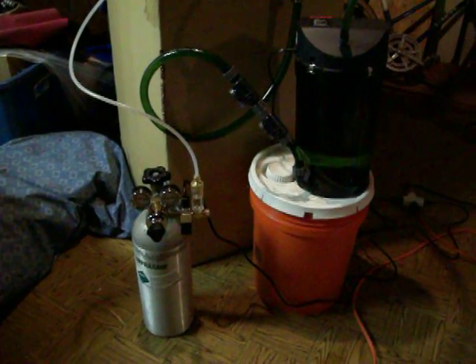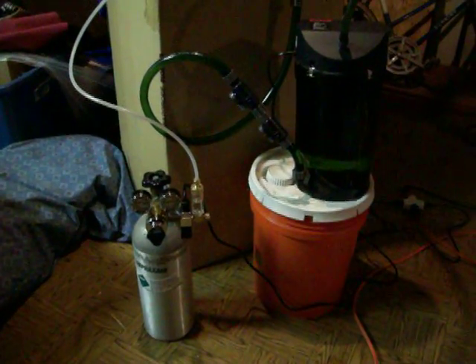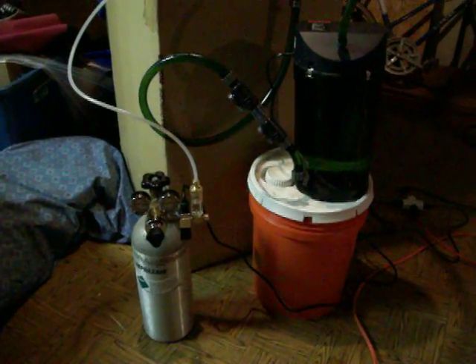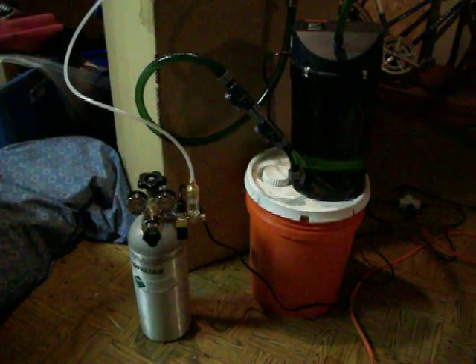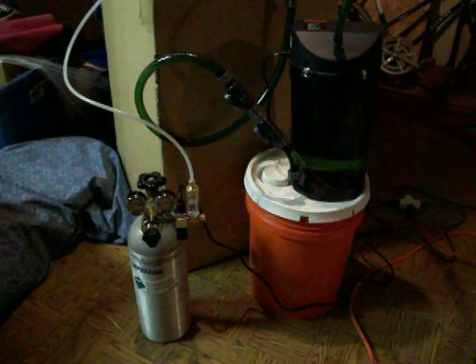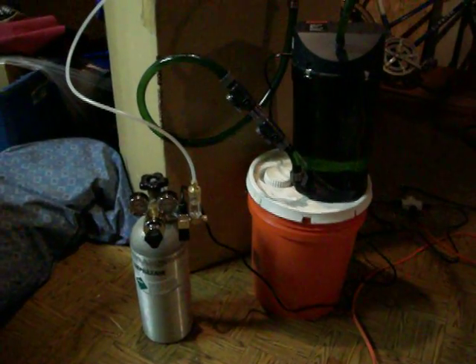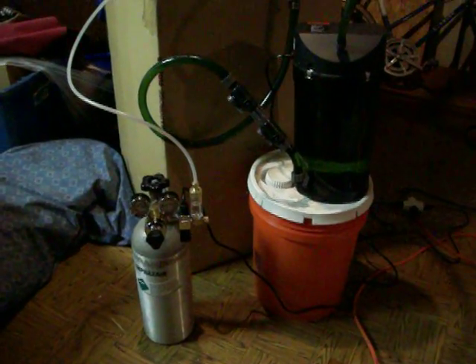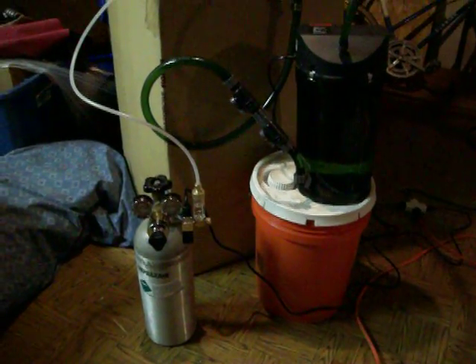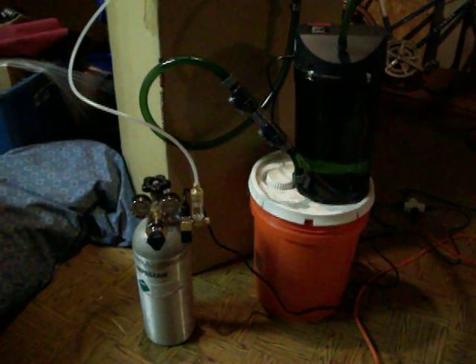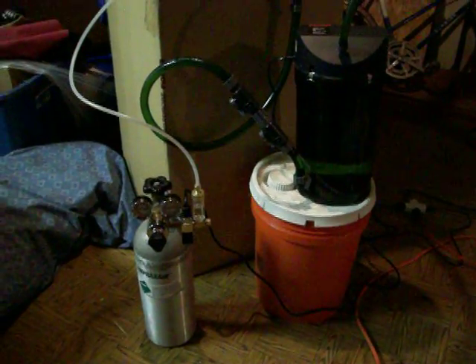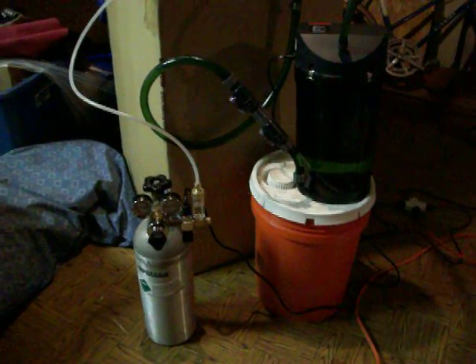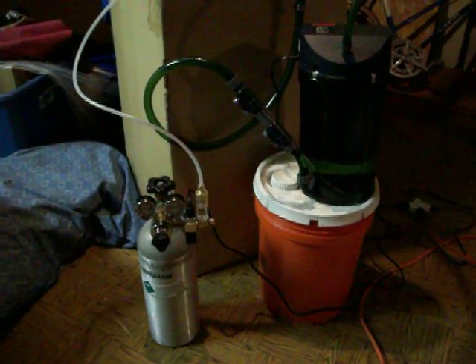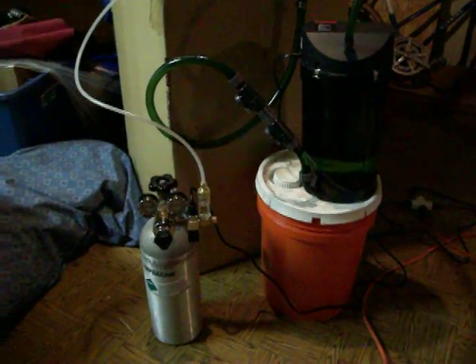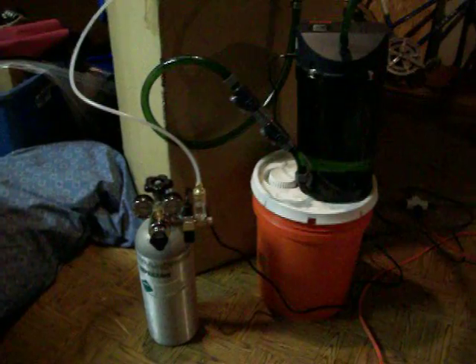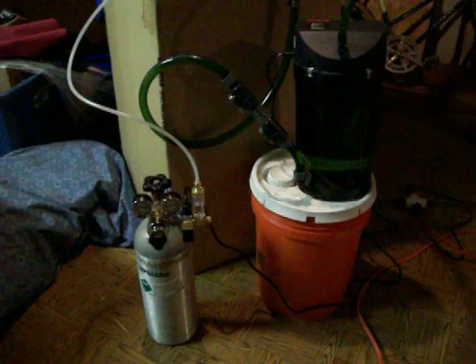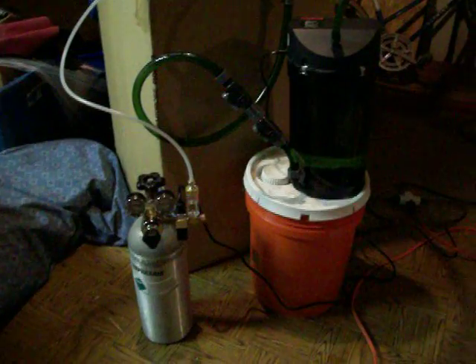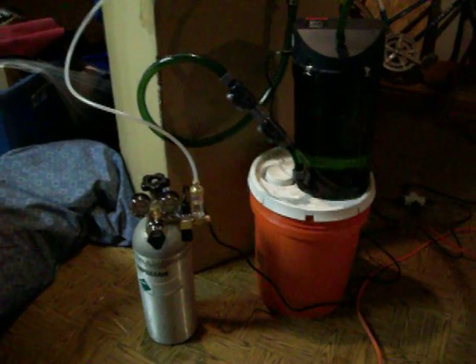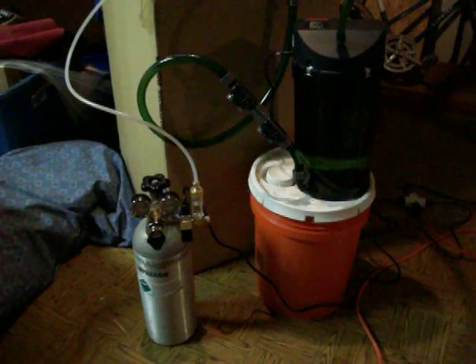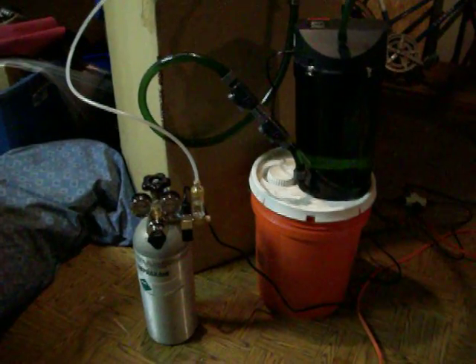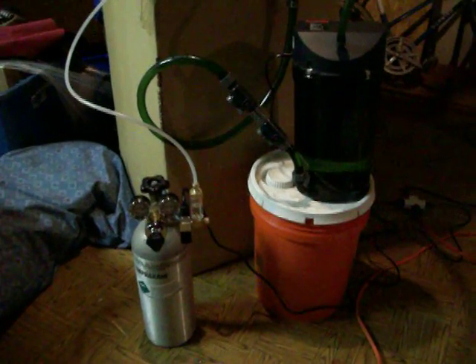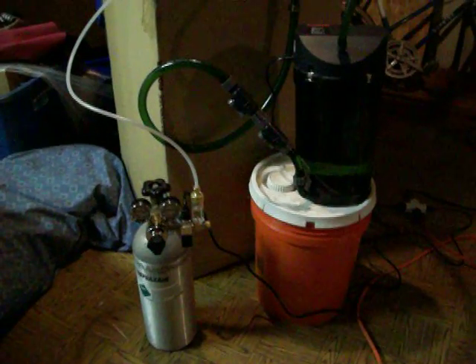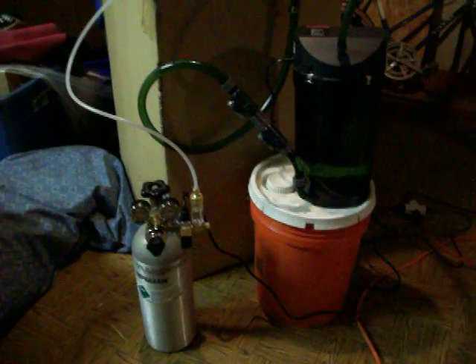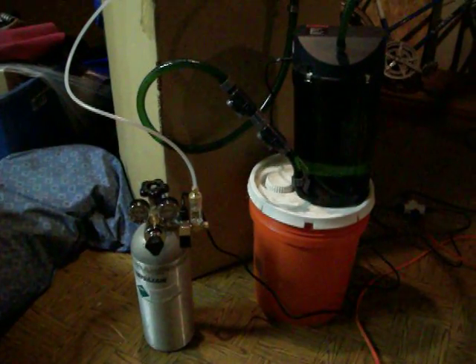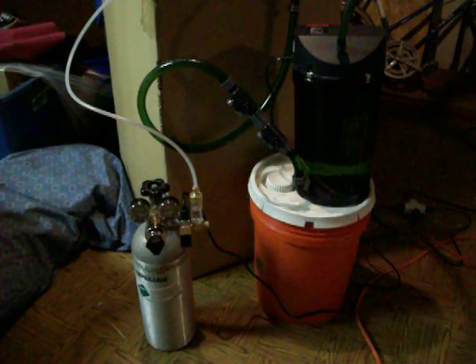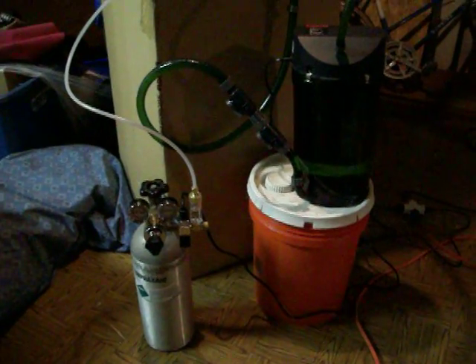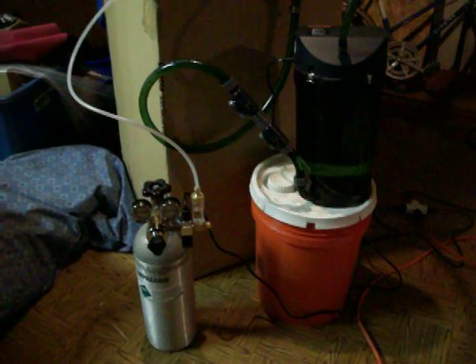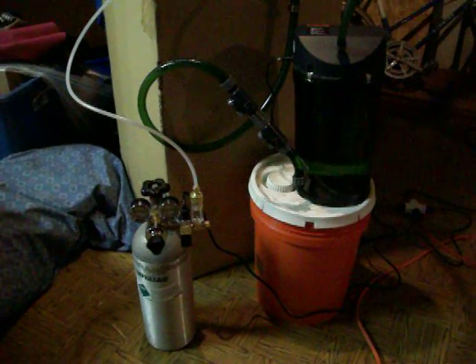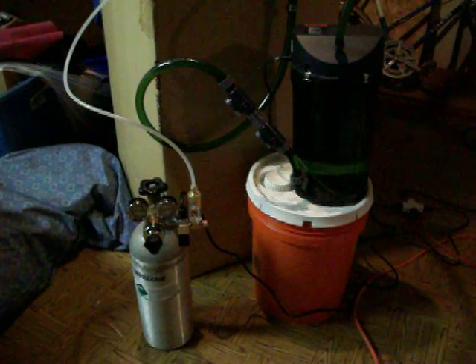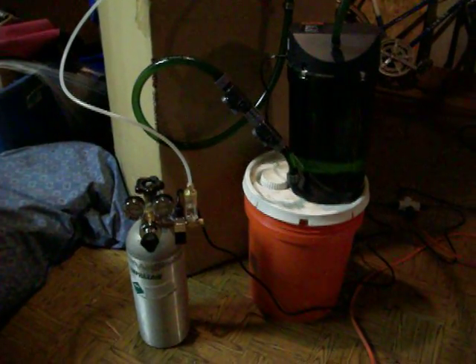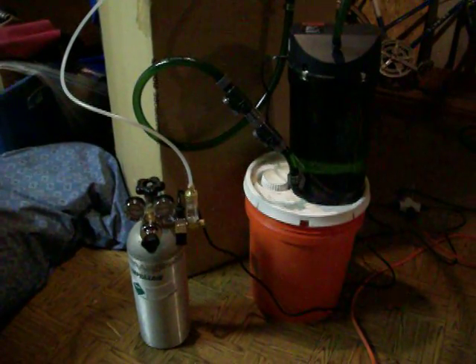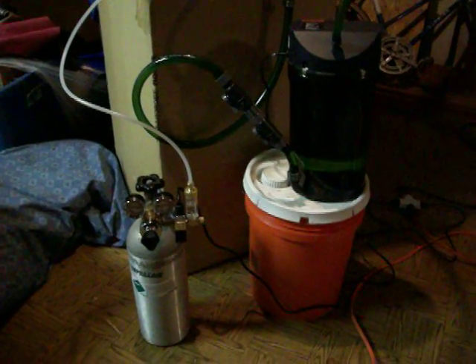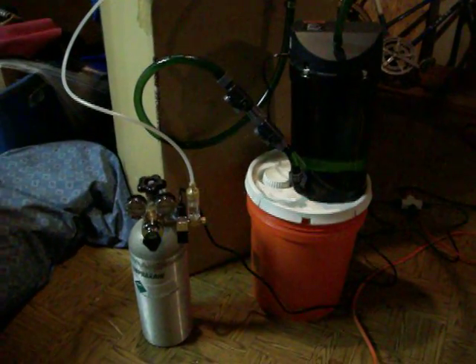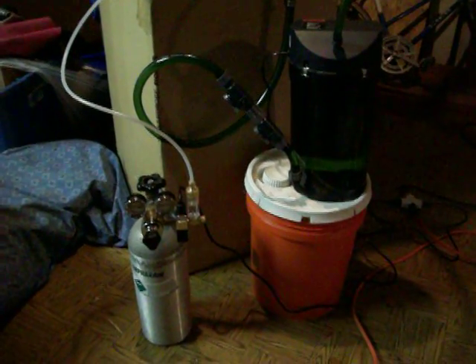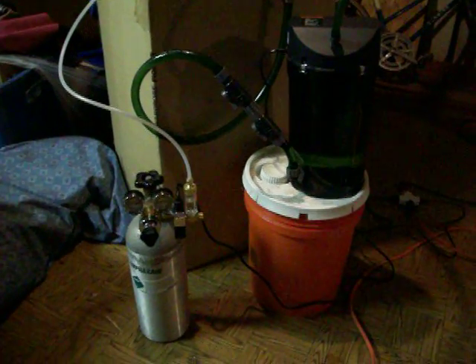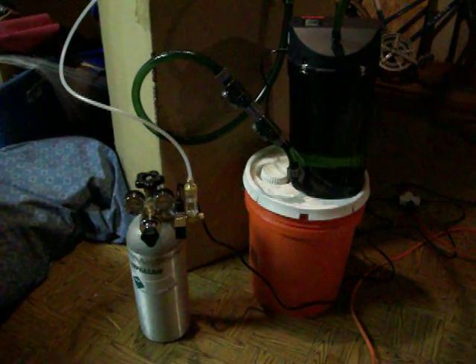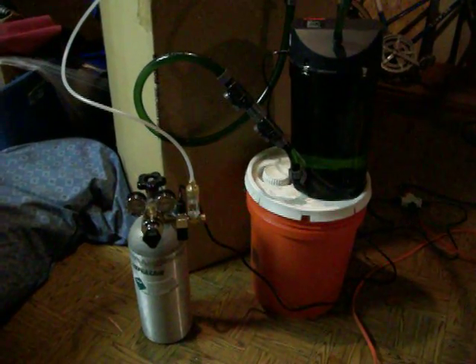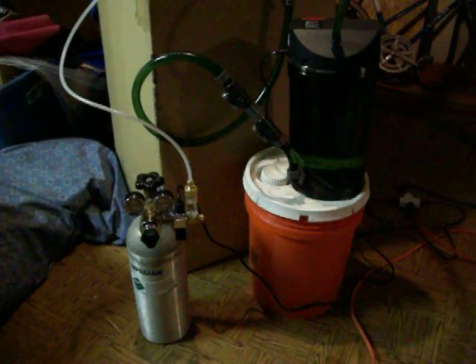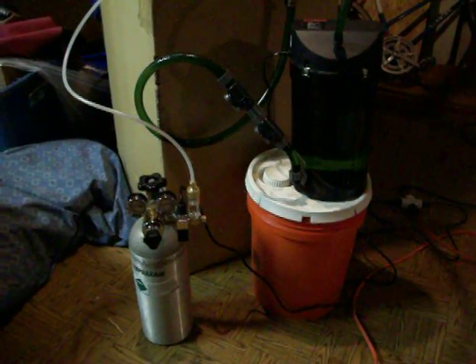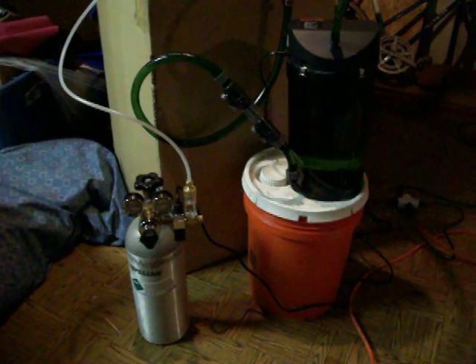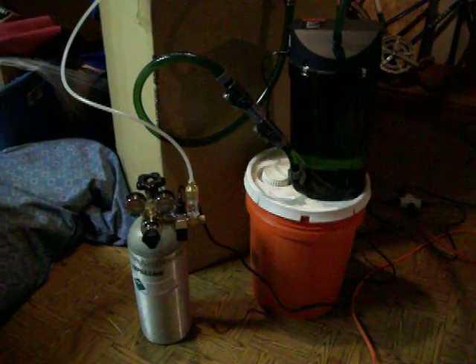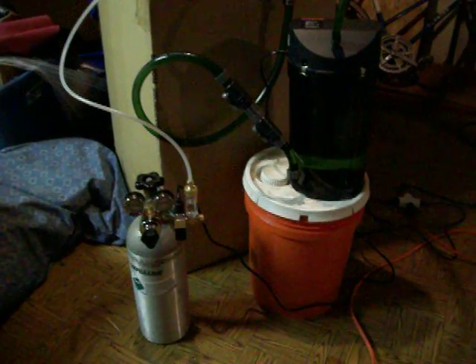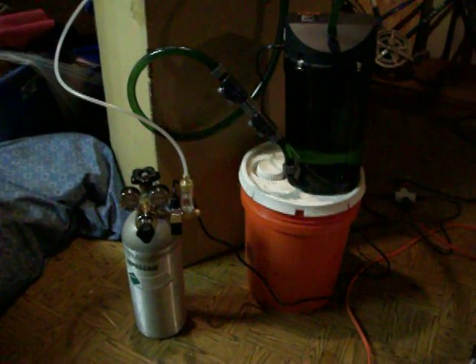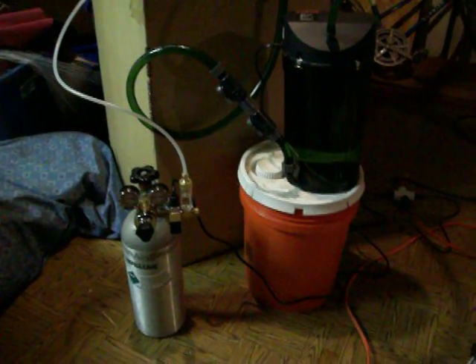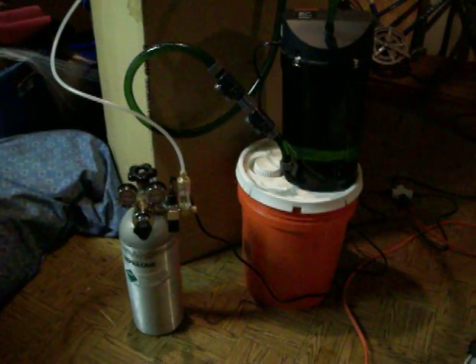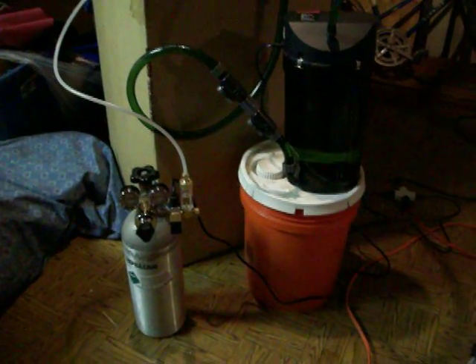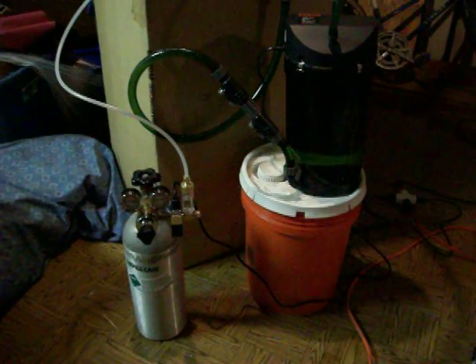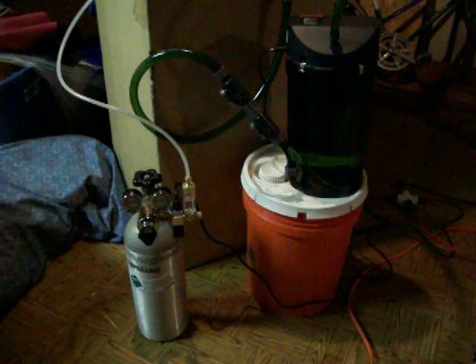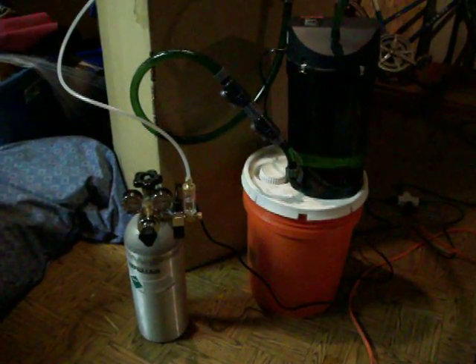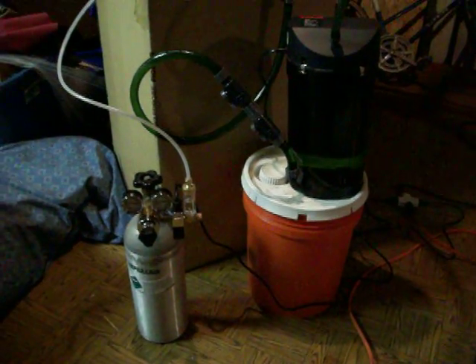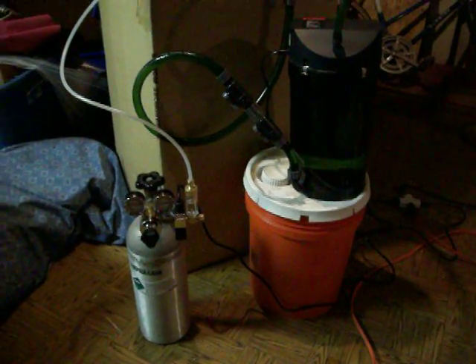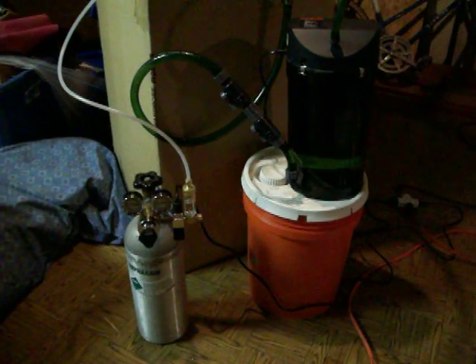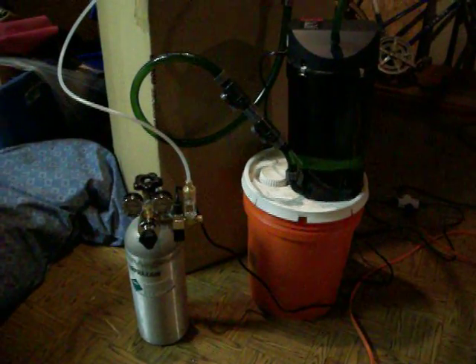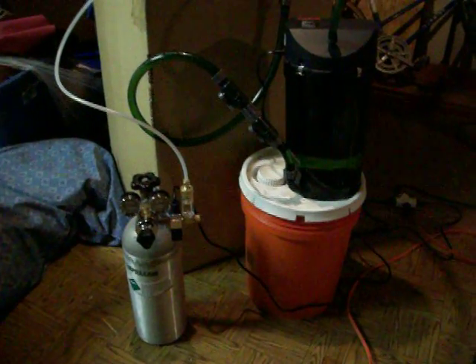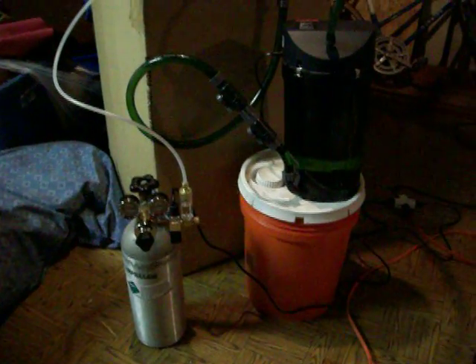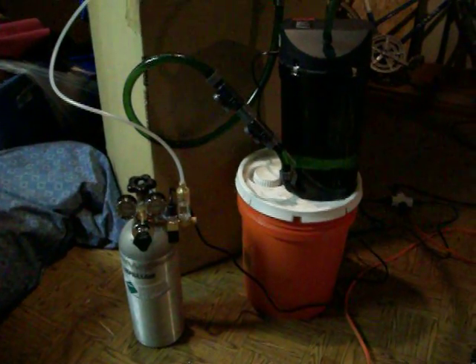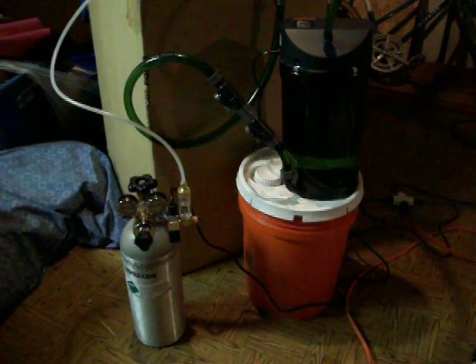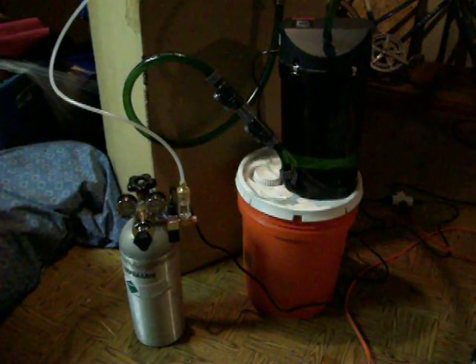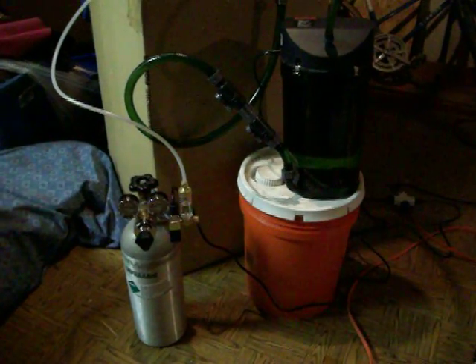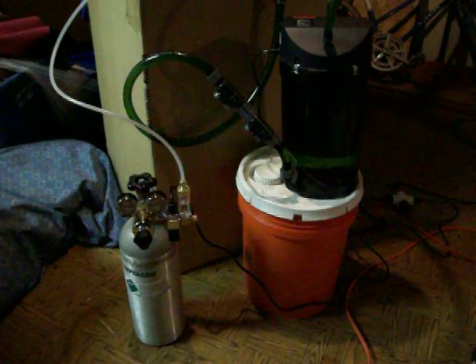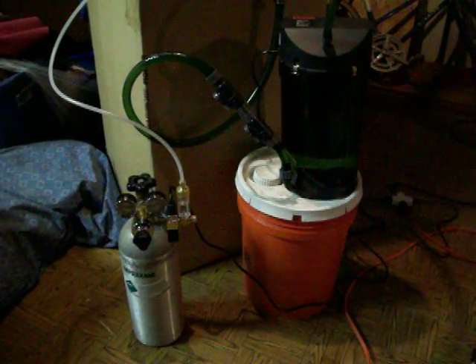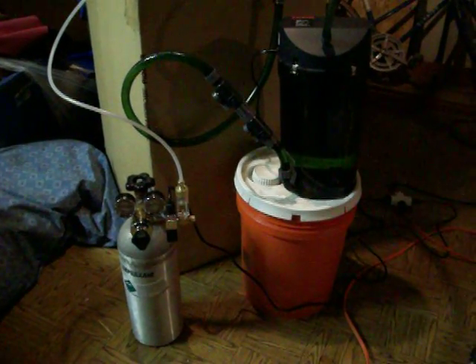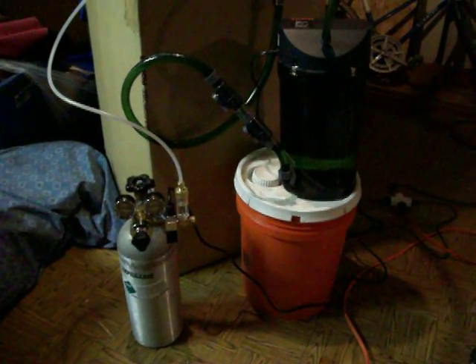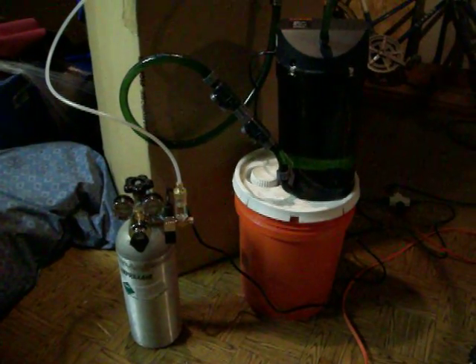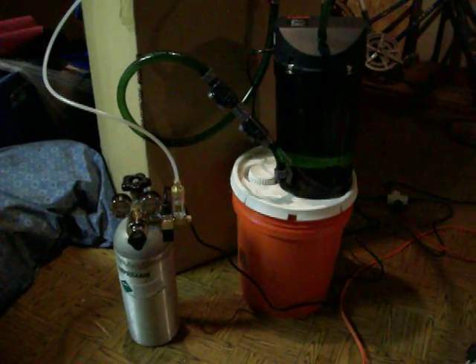This is much more efficient than simply bubbling into the aquarium, as much of the gas is lost at the surface of the water. Thank you.